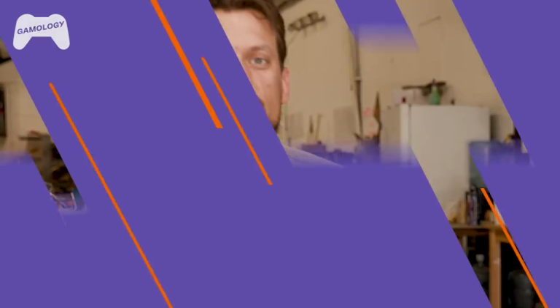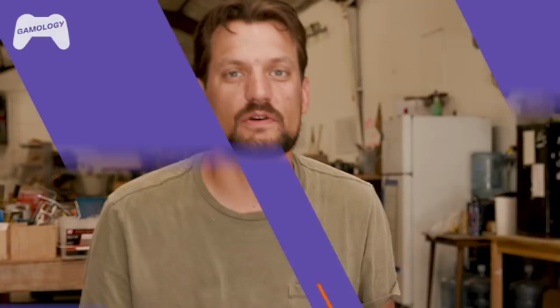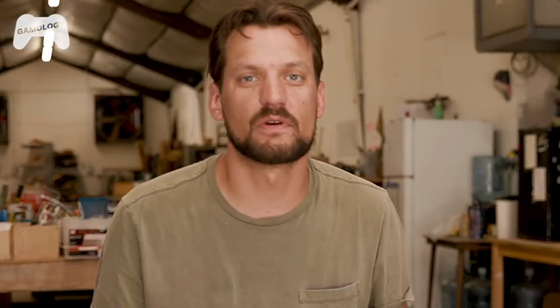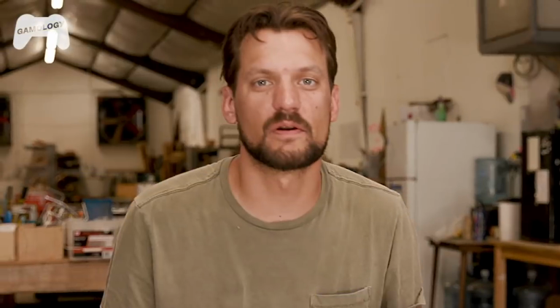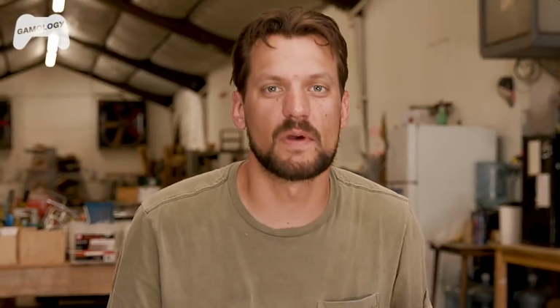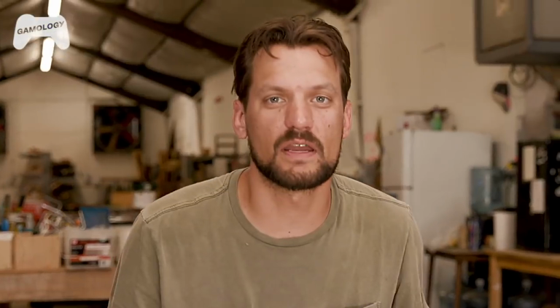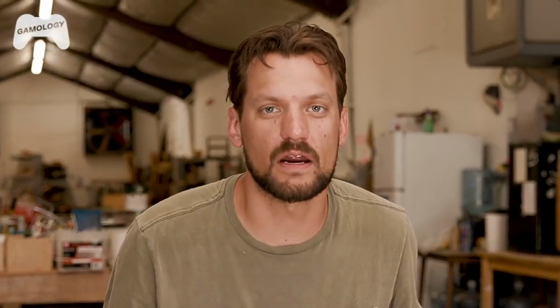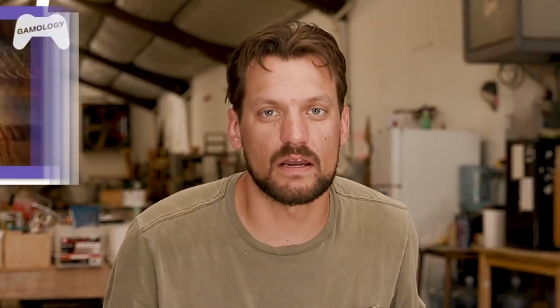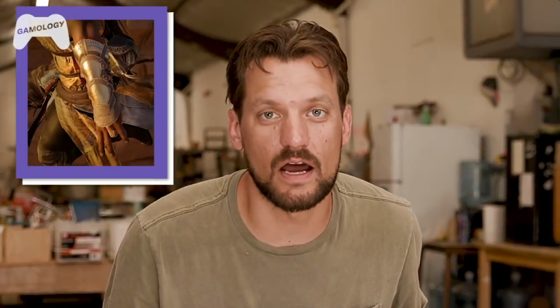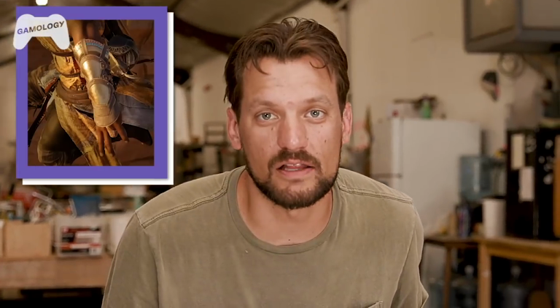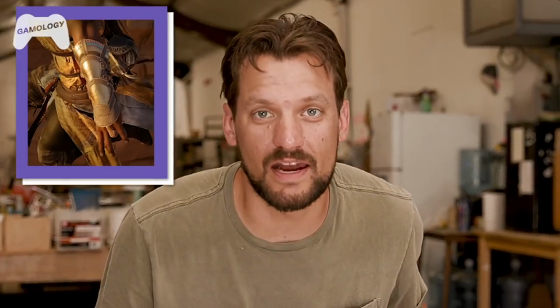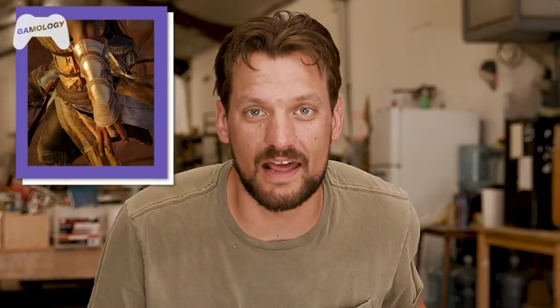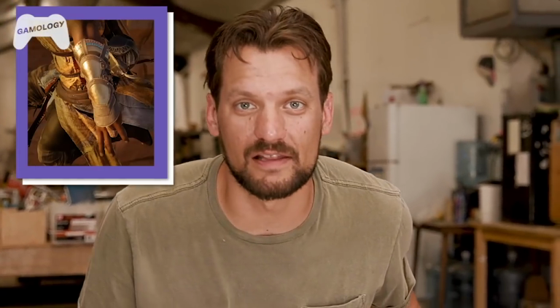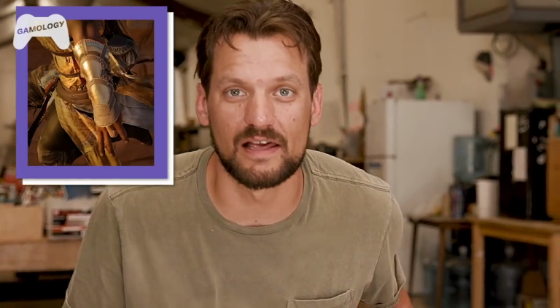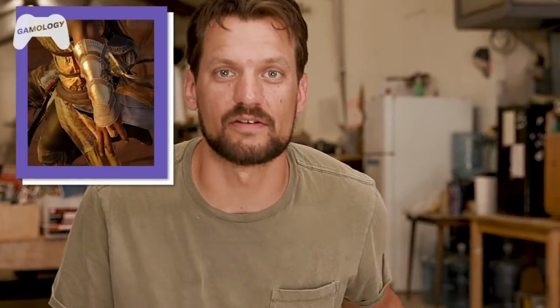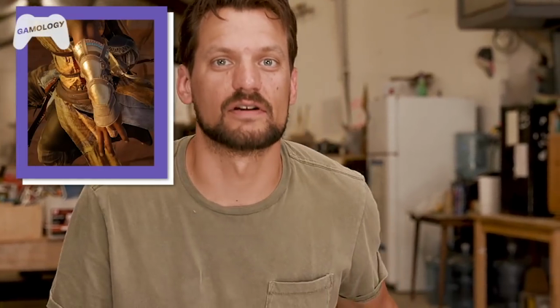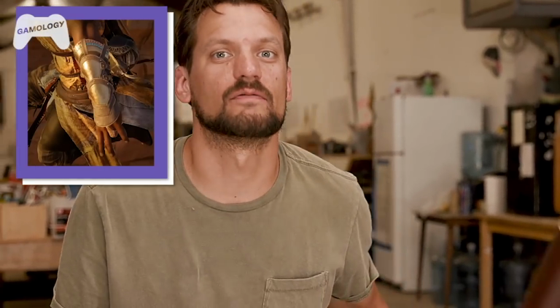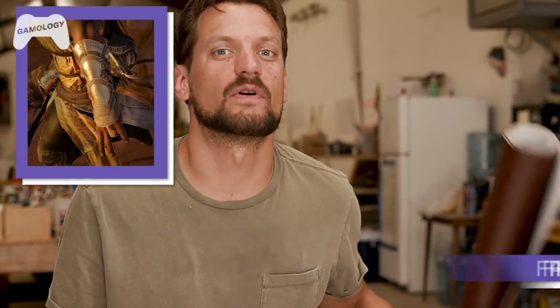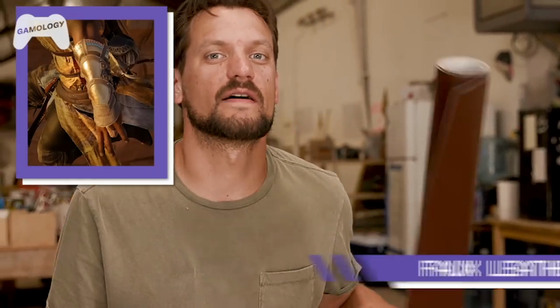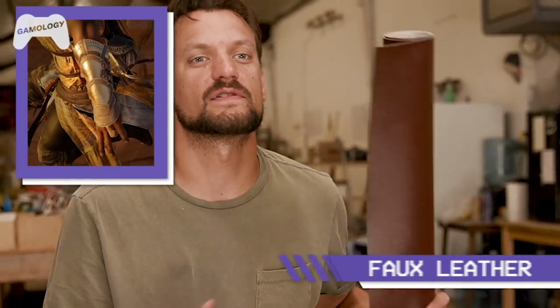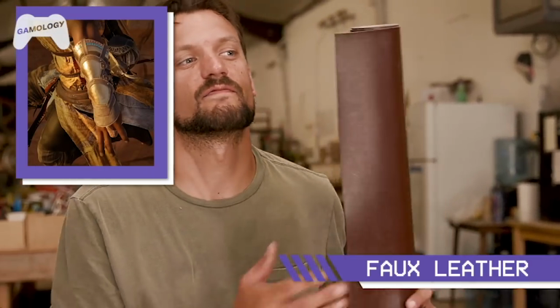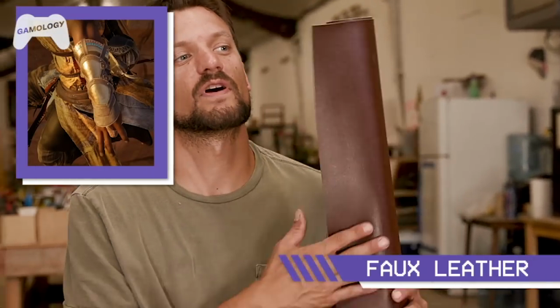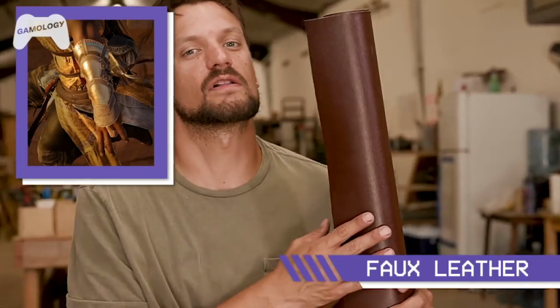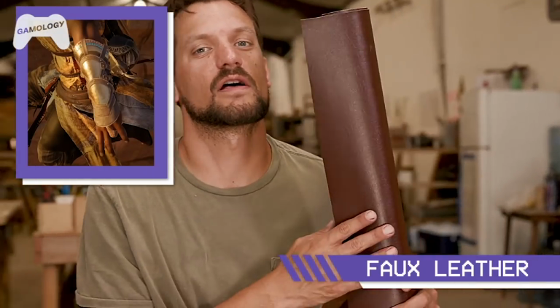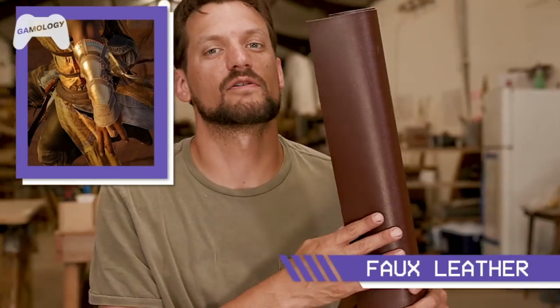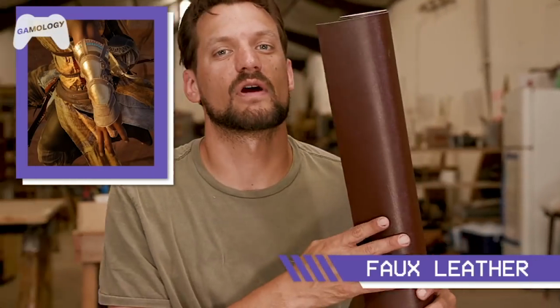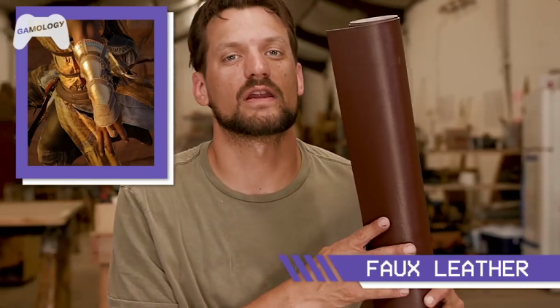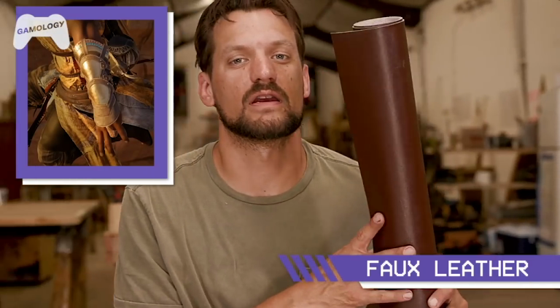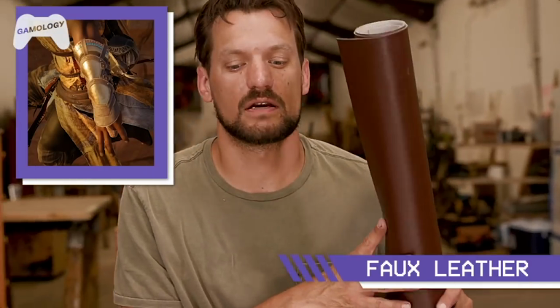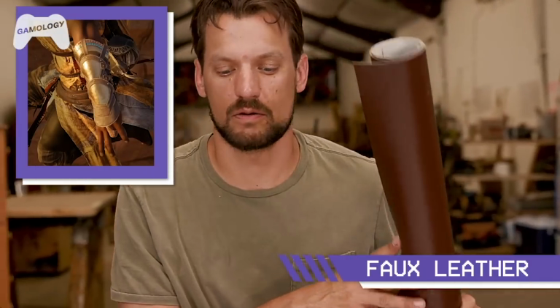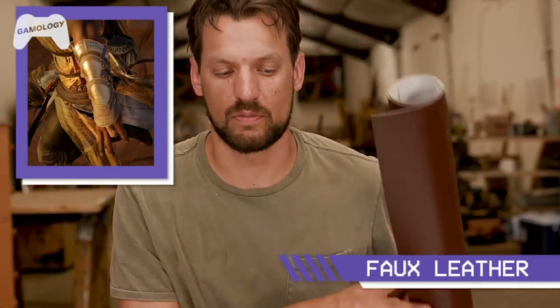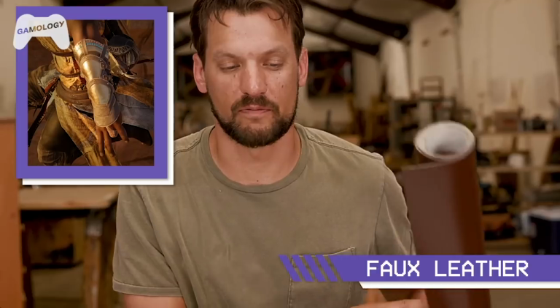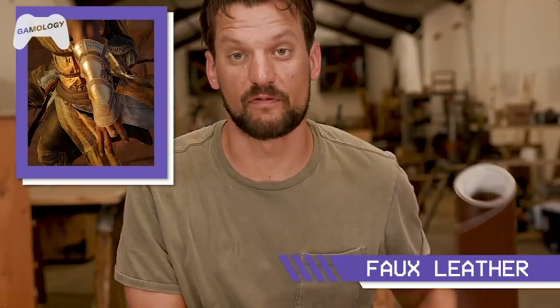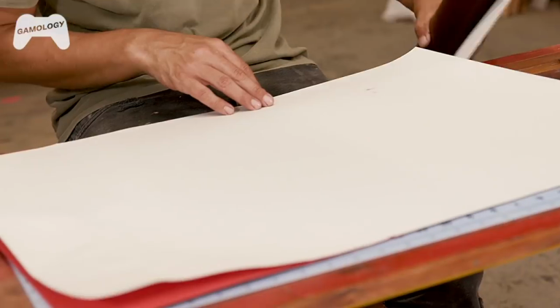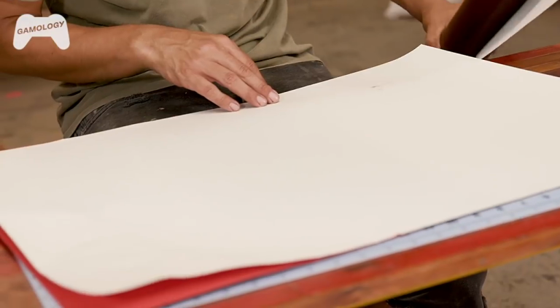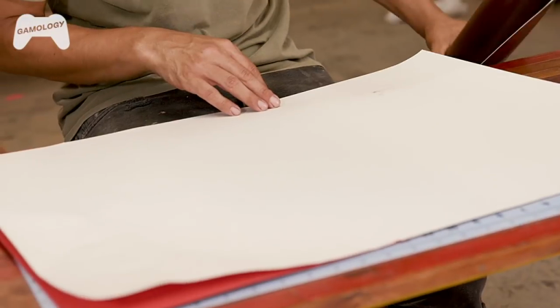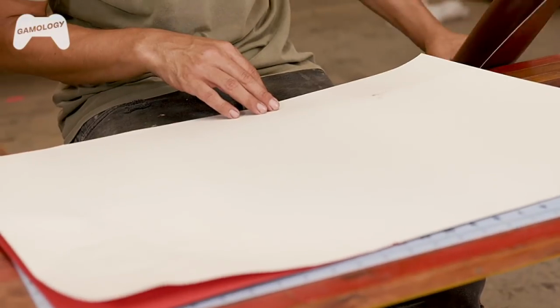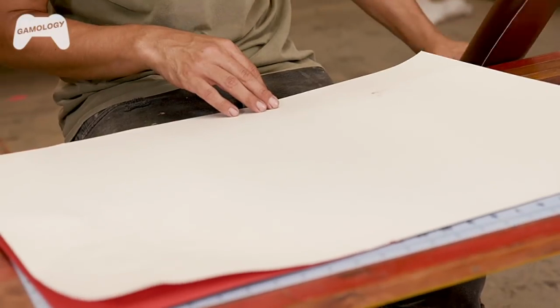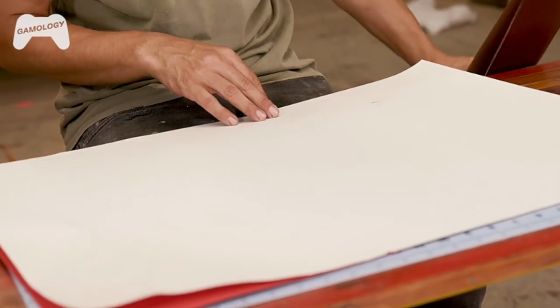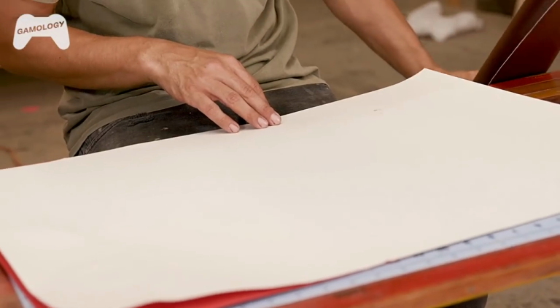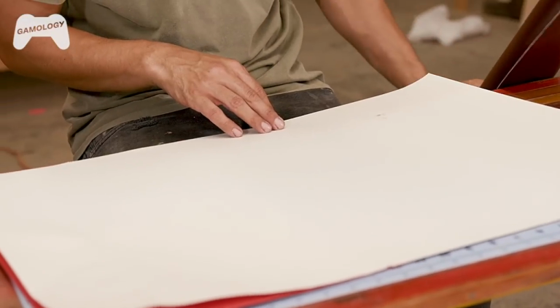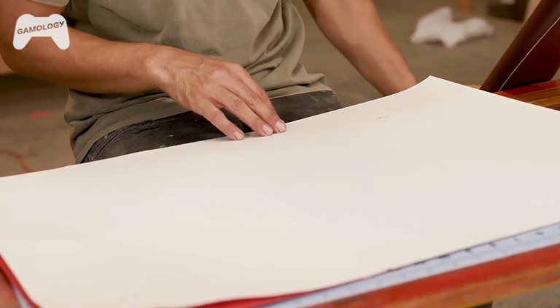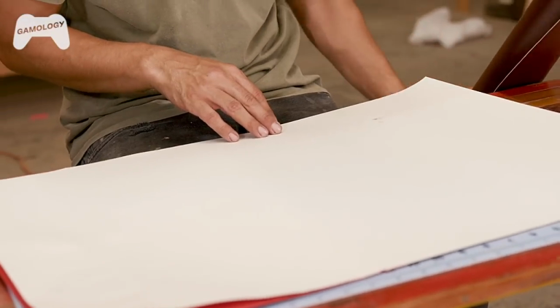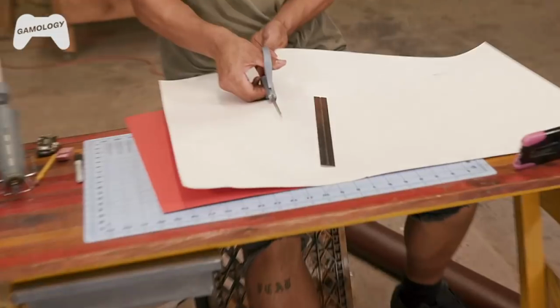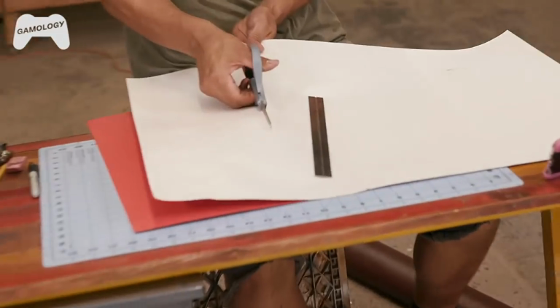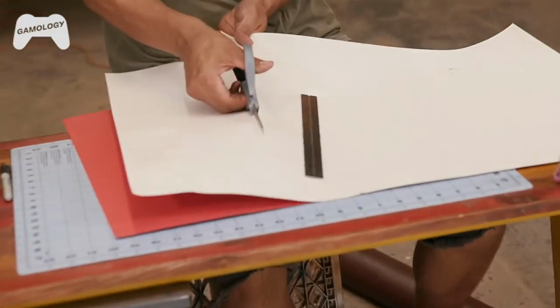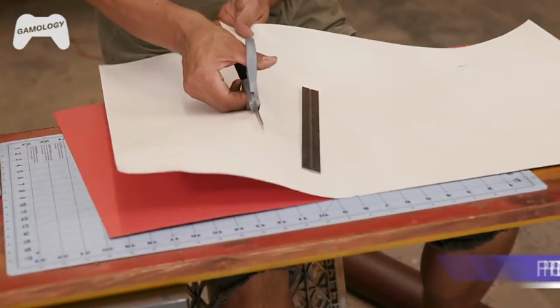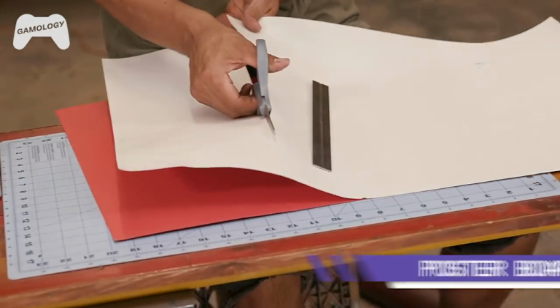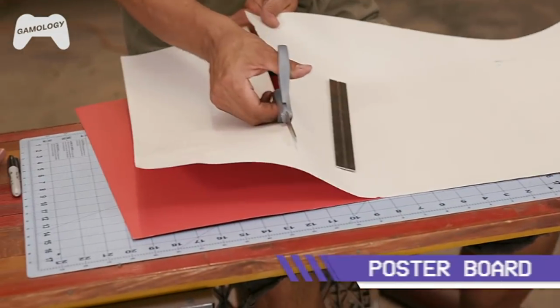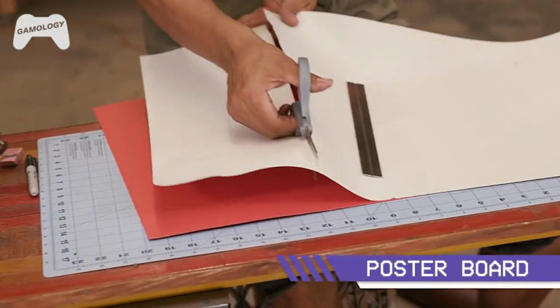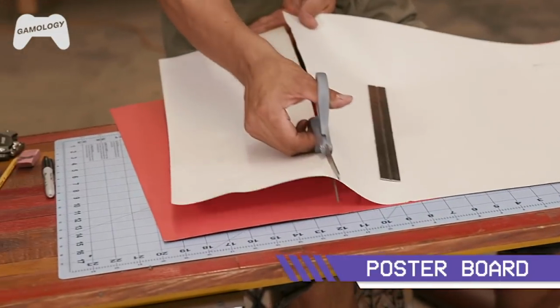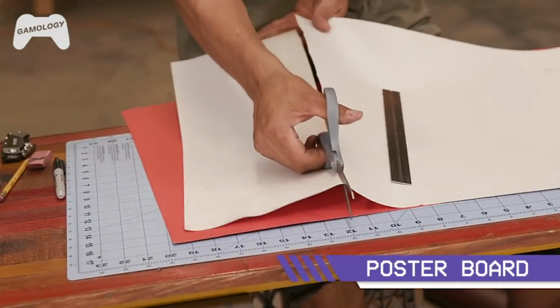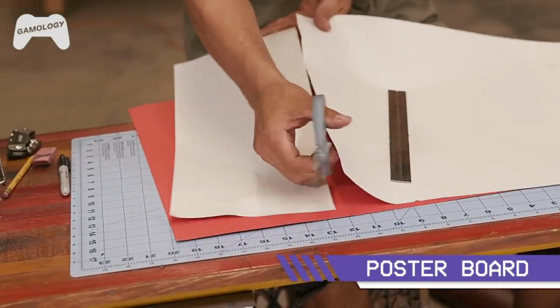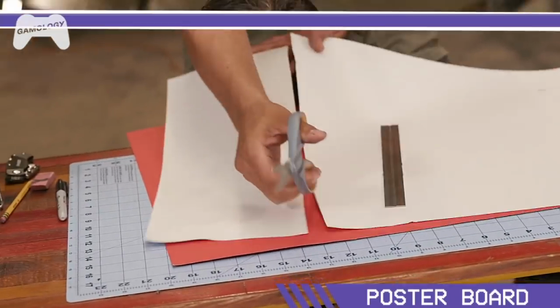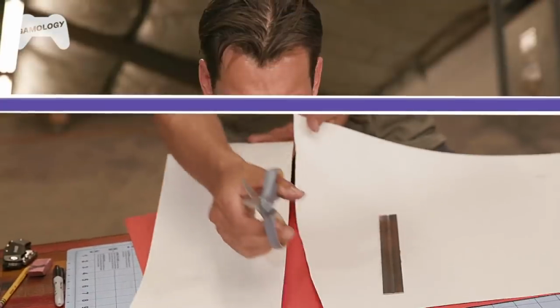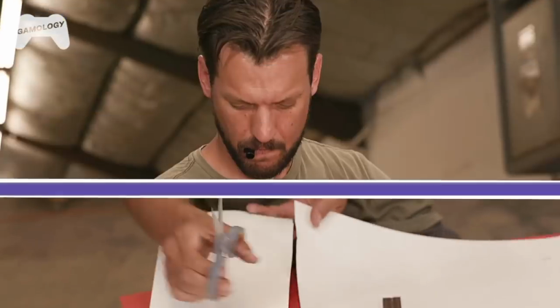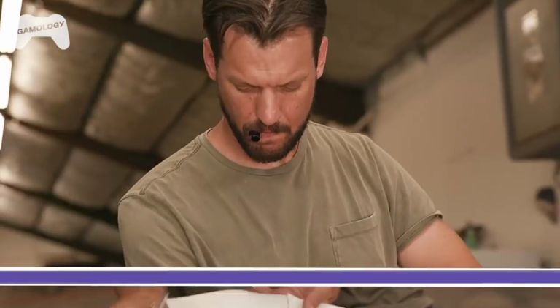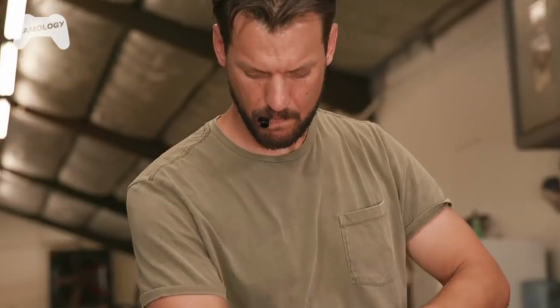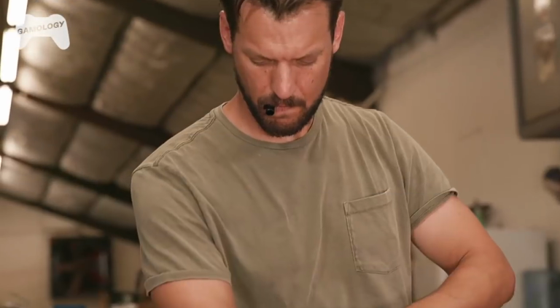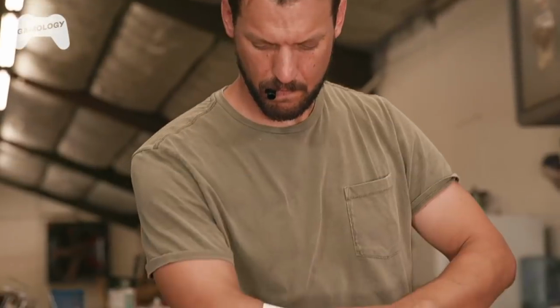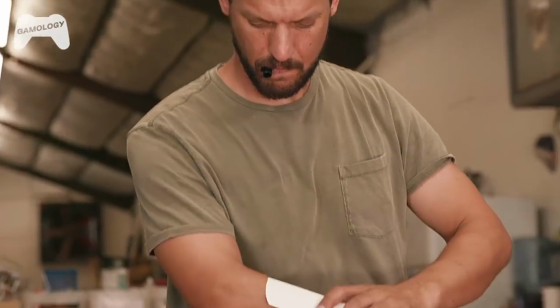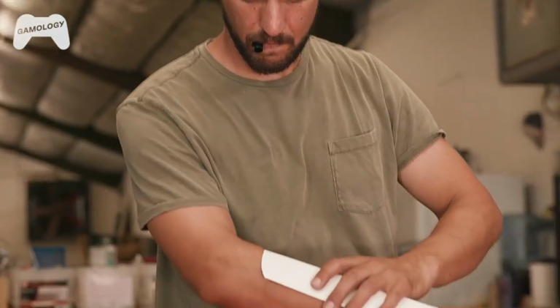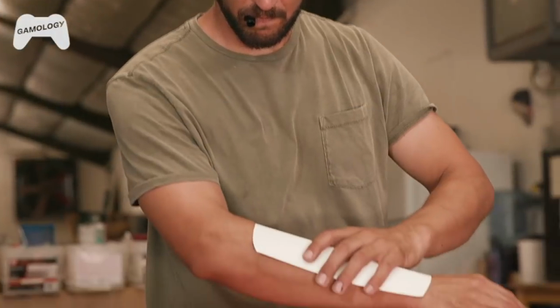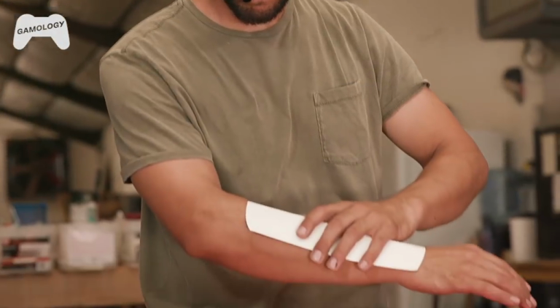So we're going to make our gauntlet out of leather. We have some fake leather right here, but before we do that I'm going to cut my template pieces out of this poster board.